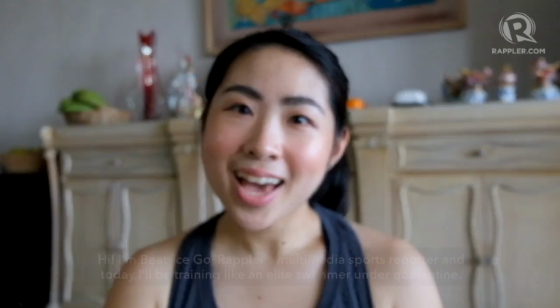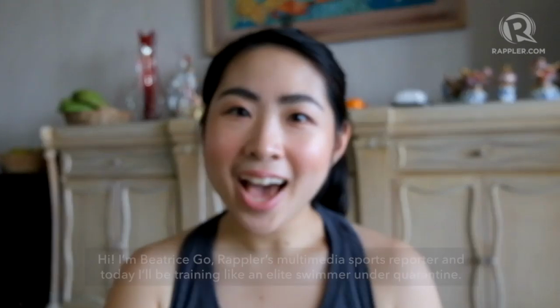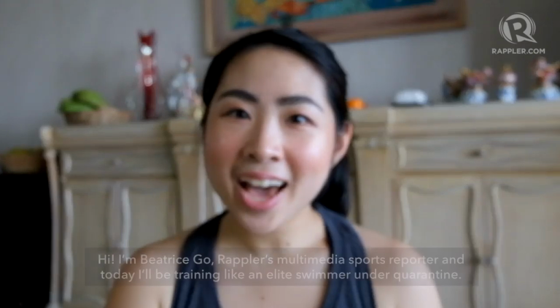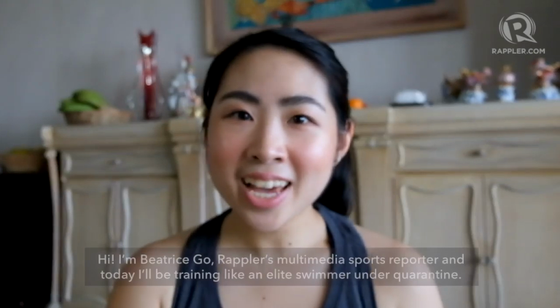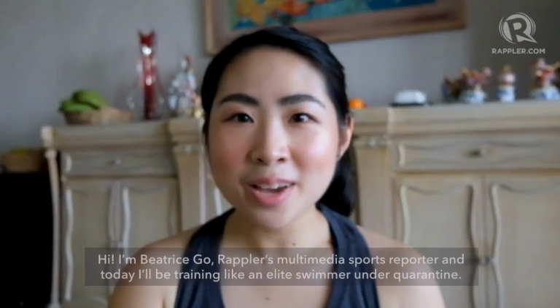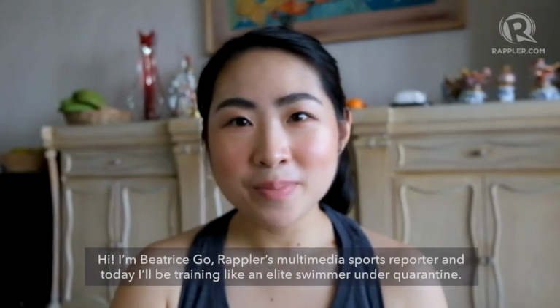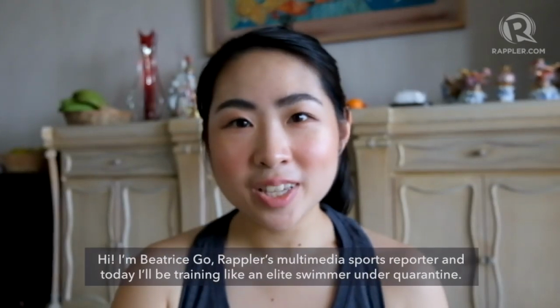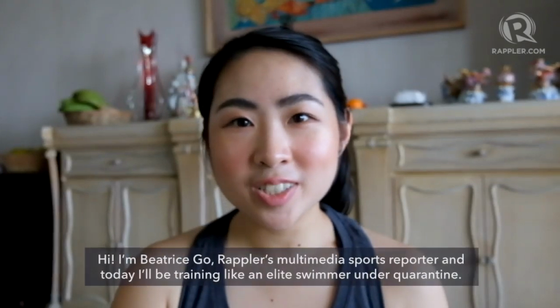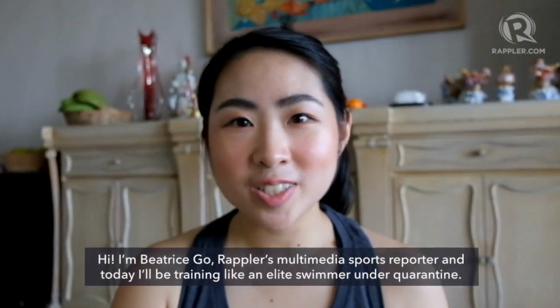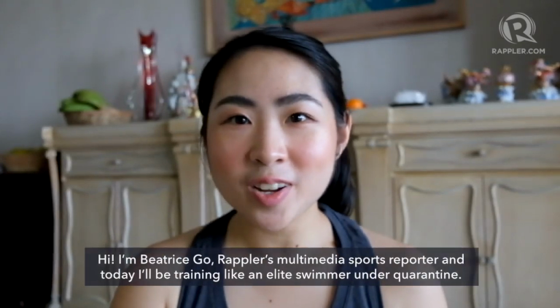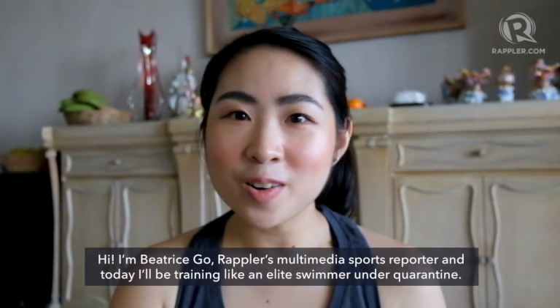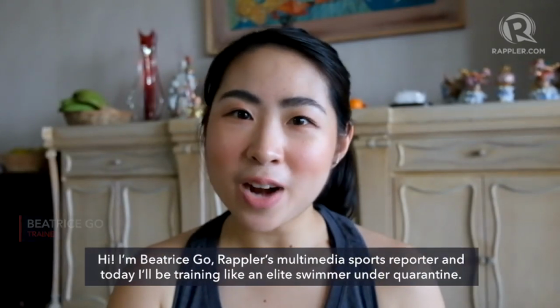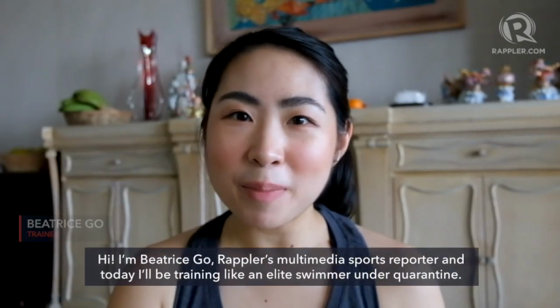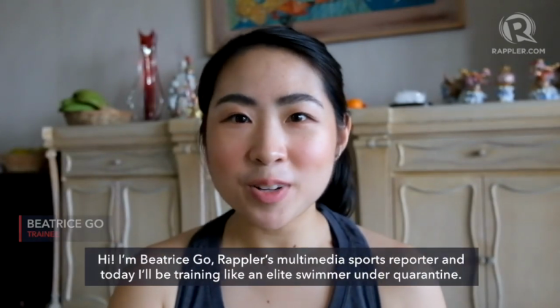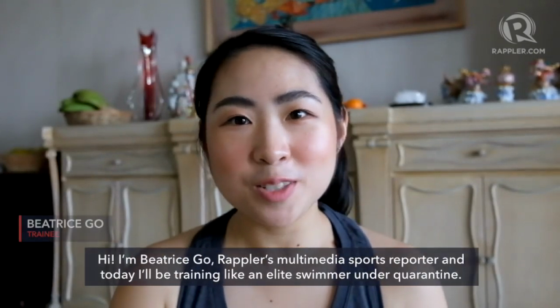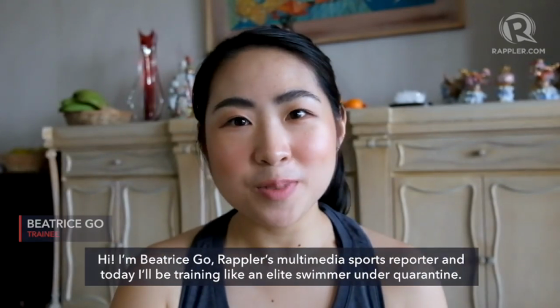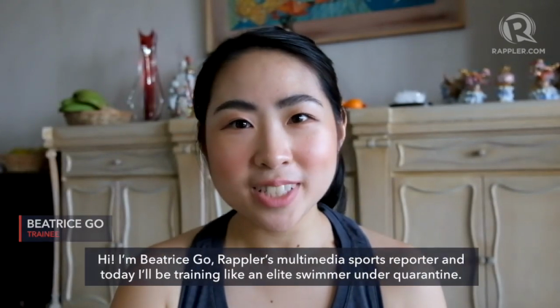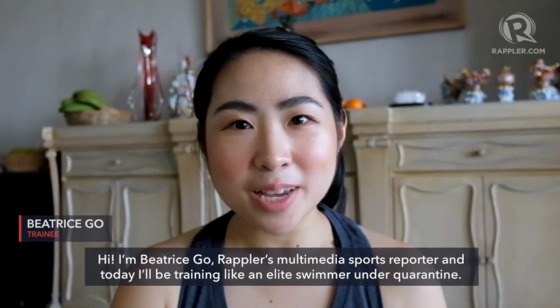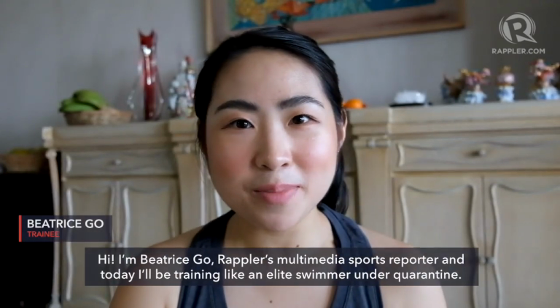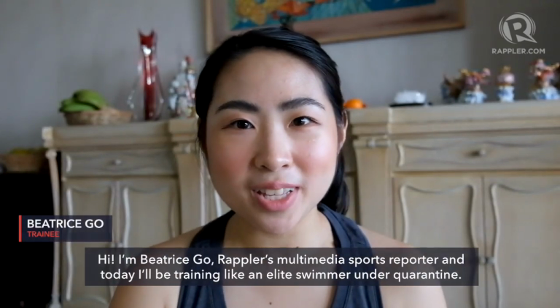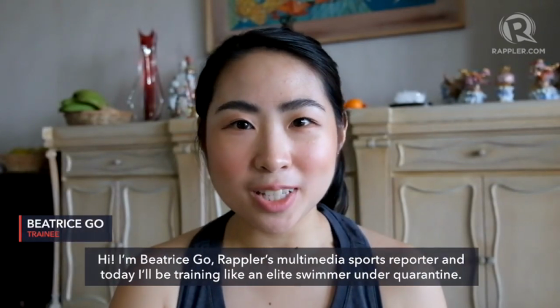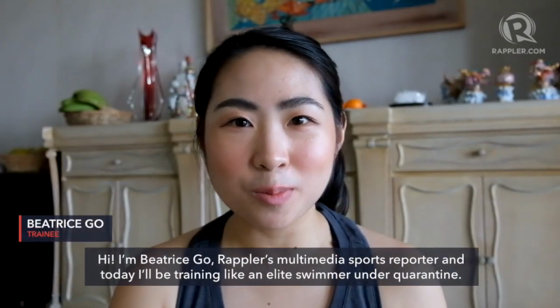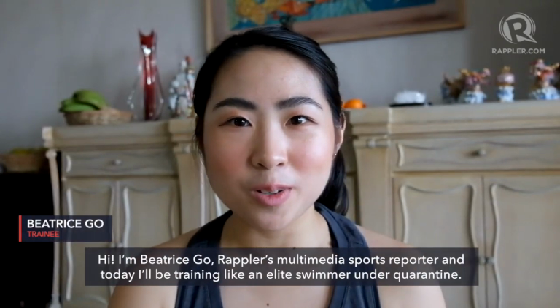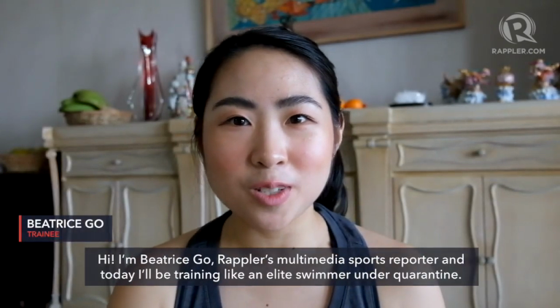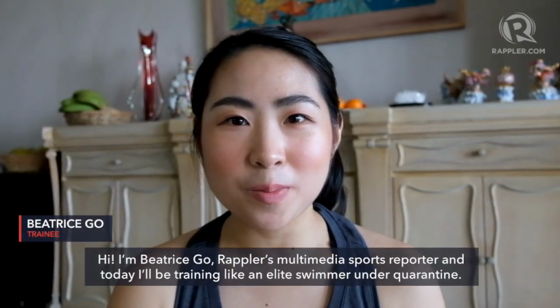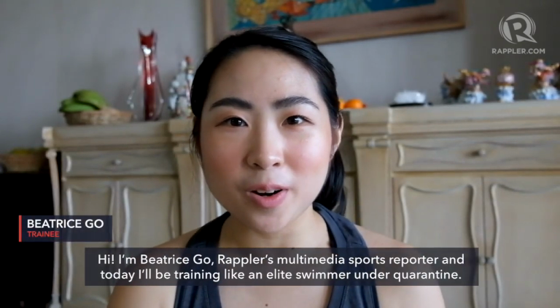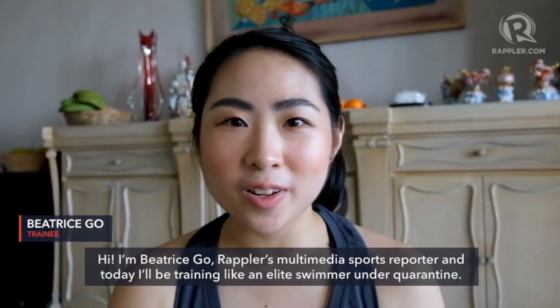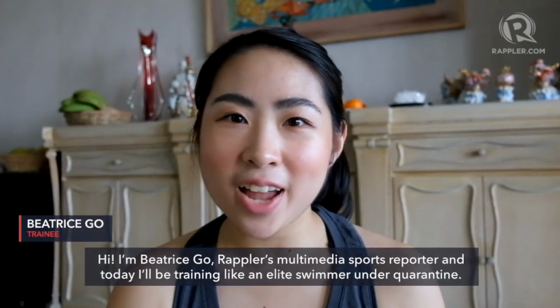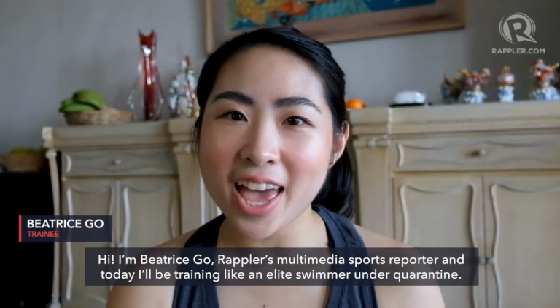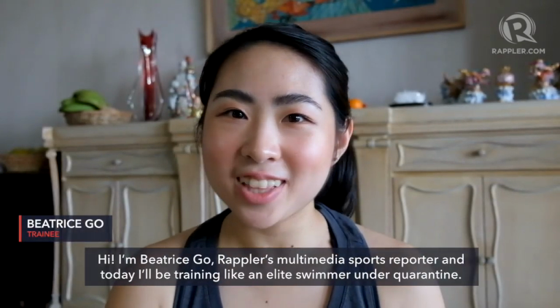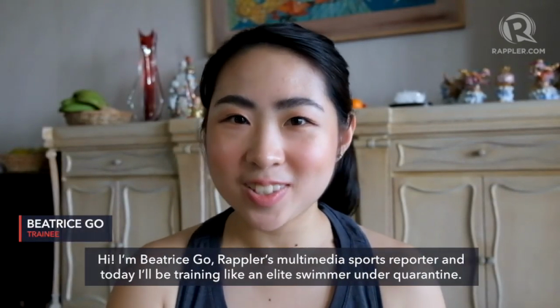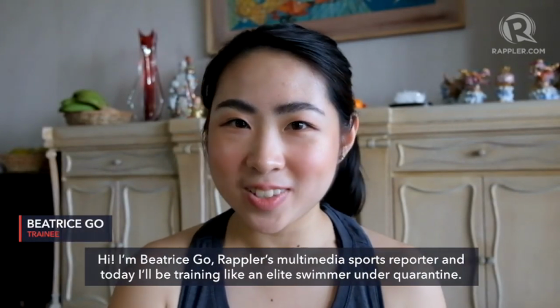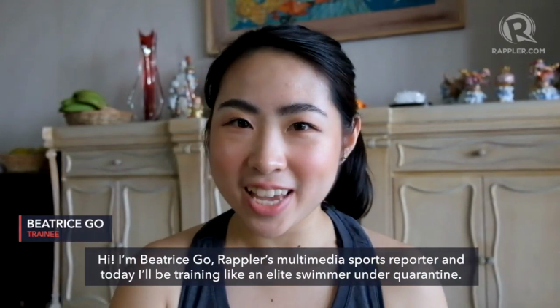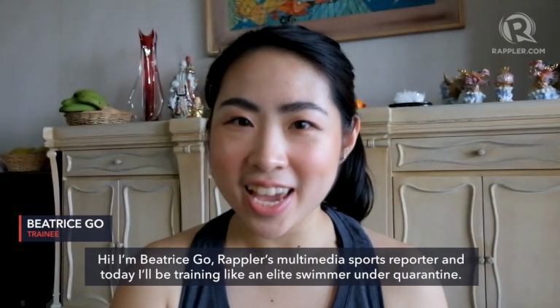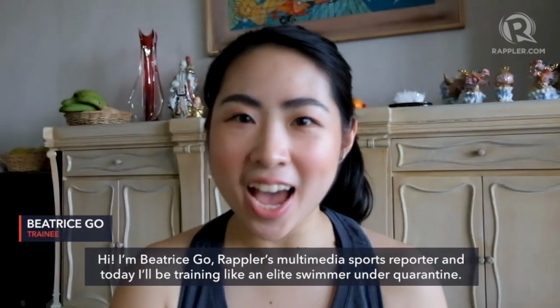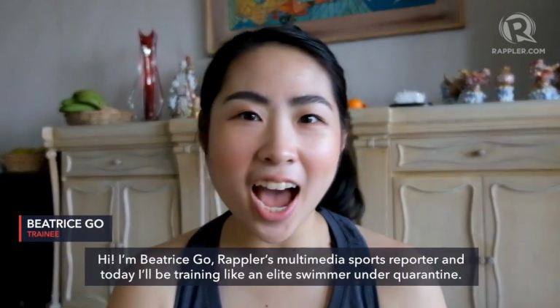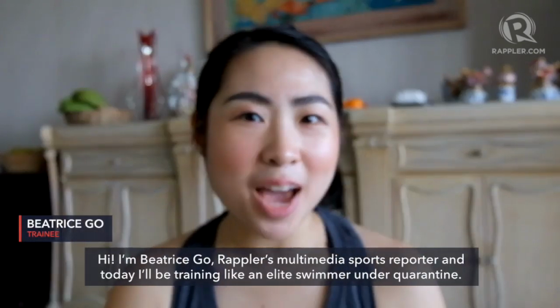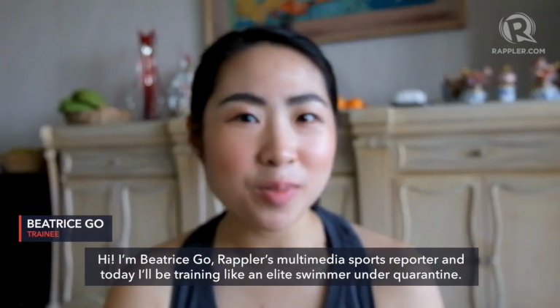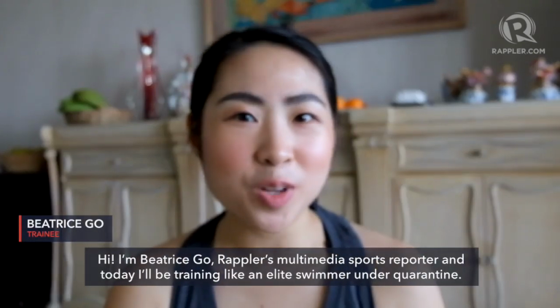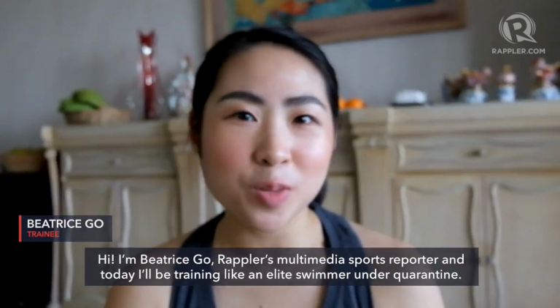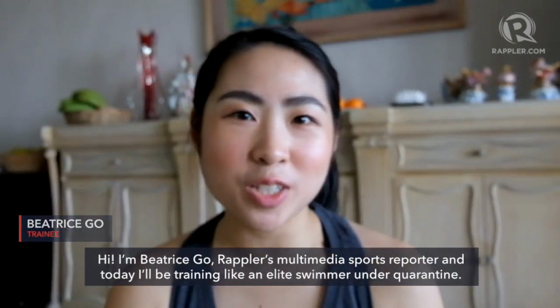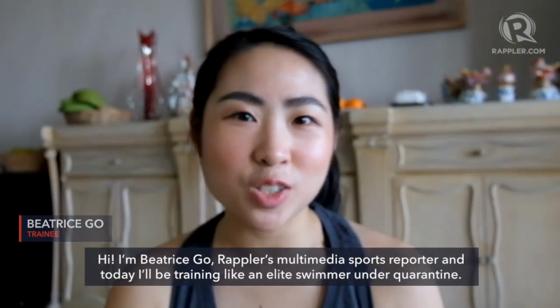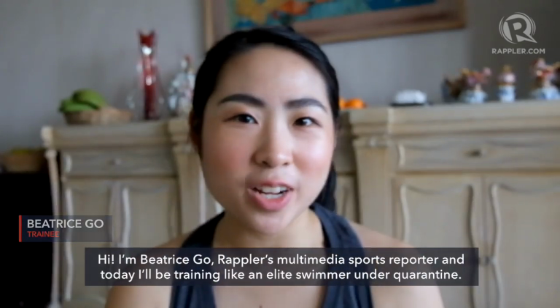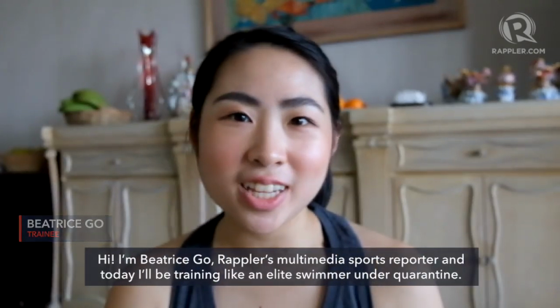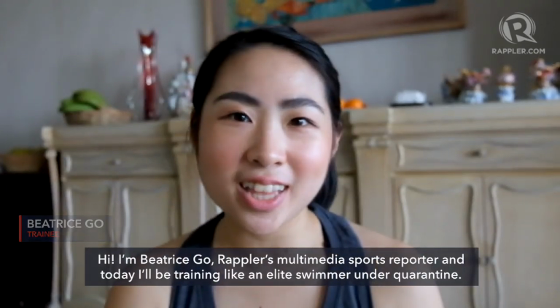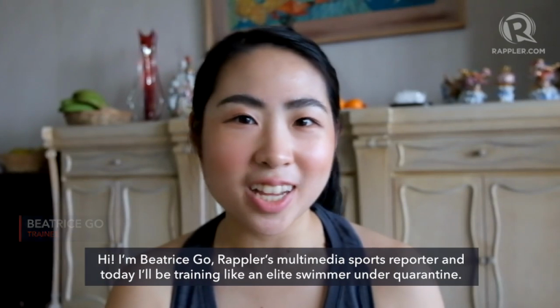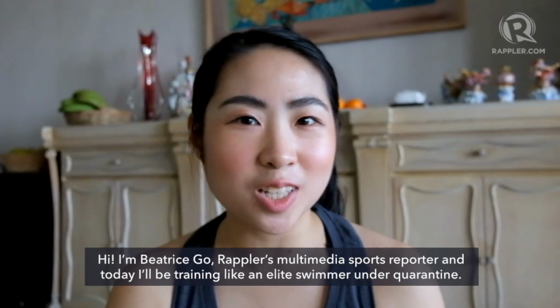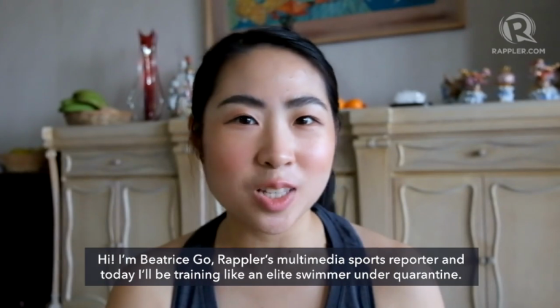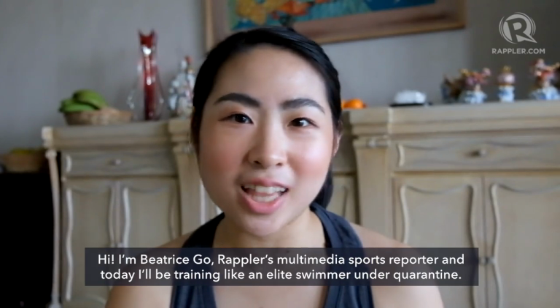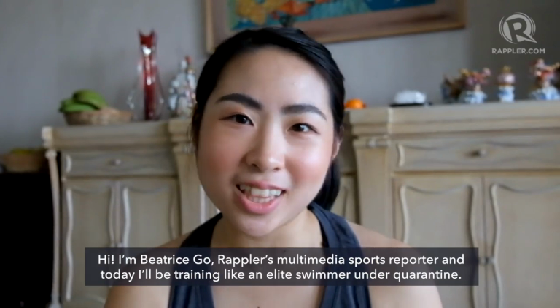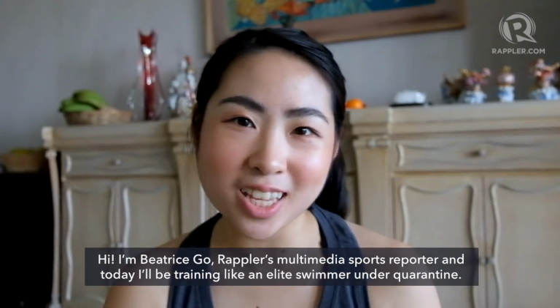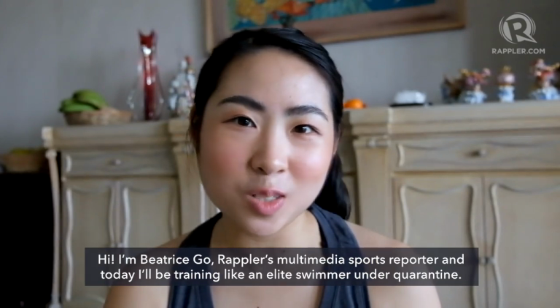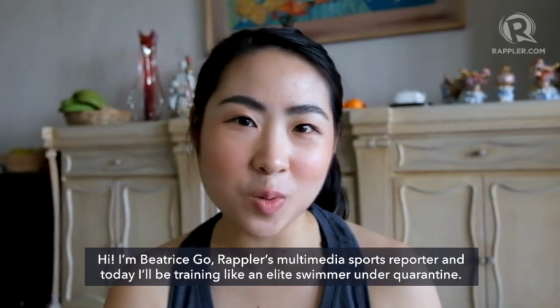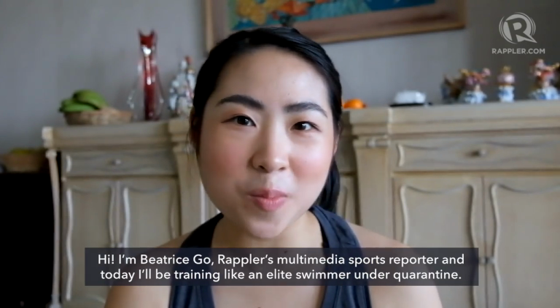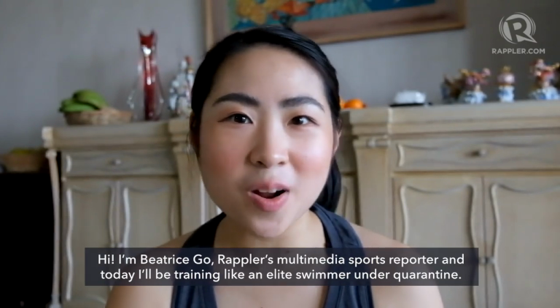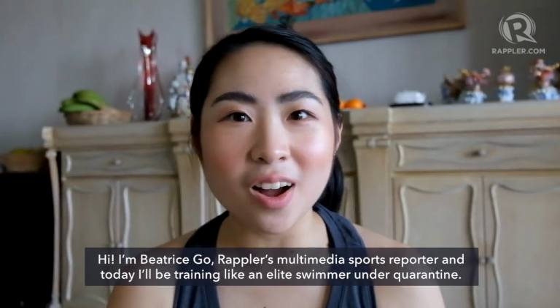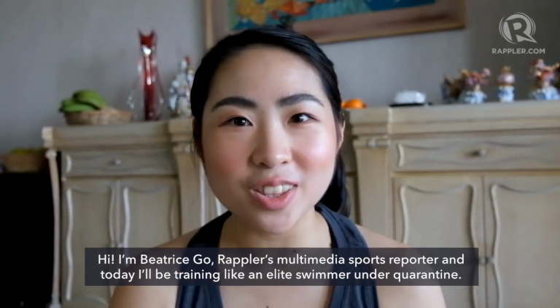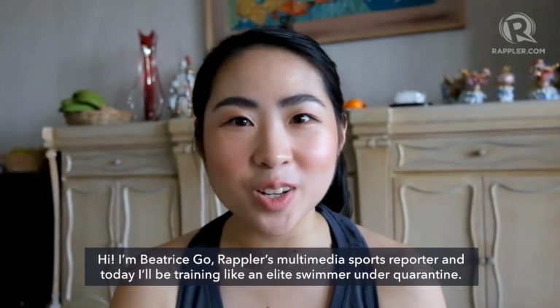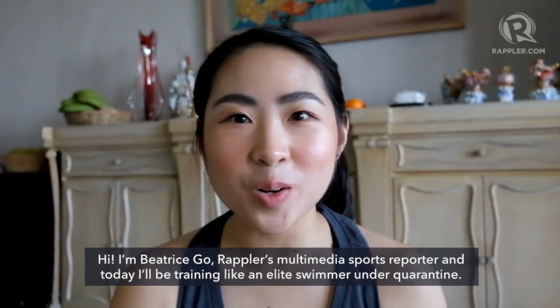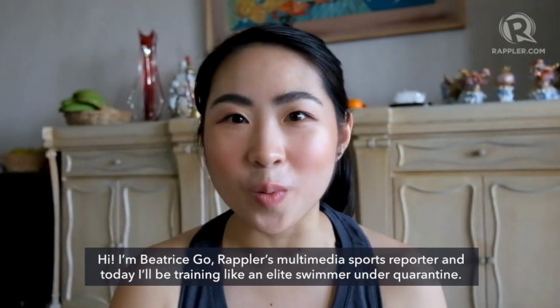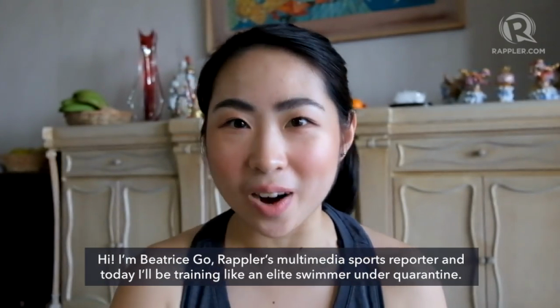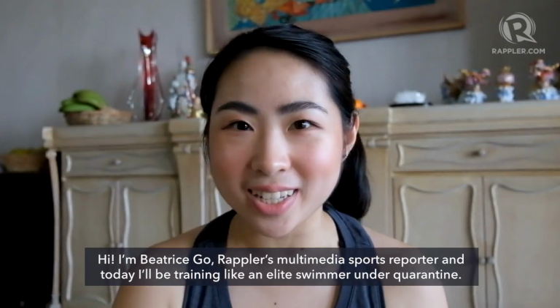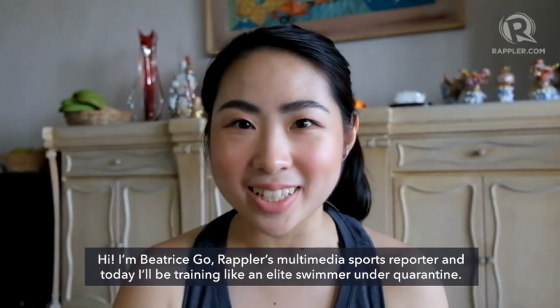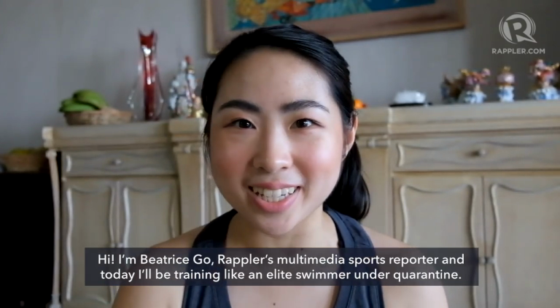Hi, I'm Beatrice Go, Rappler's multimedia sports reporter, and today I'm going to be training like an elite swimmer under quarantine.